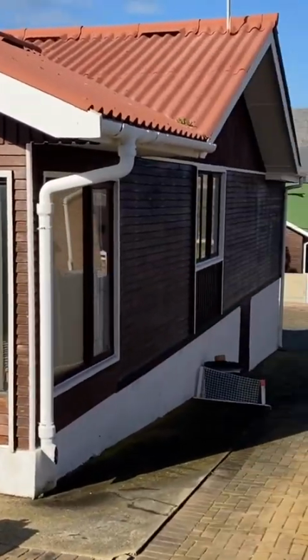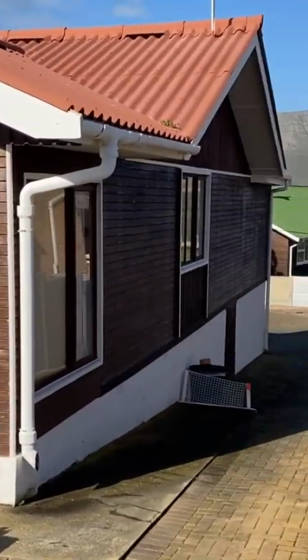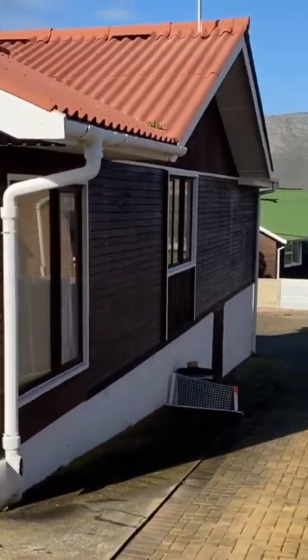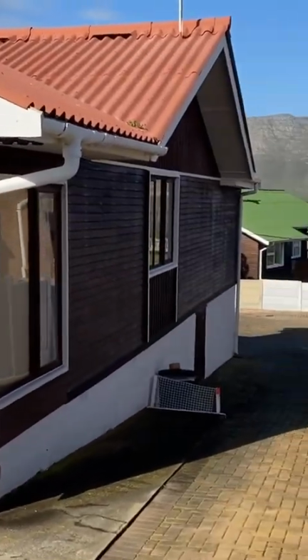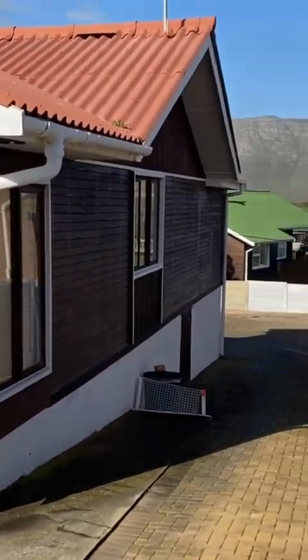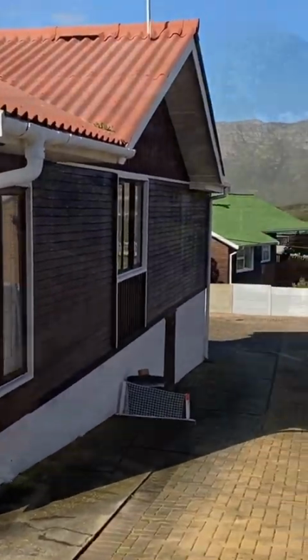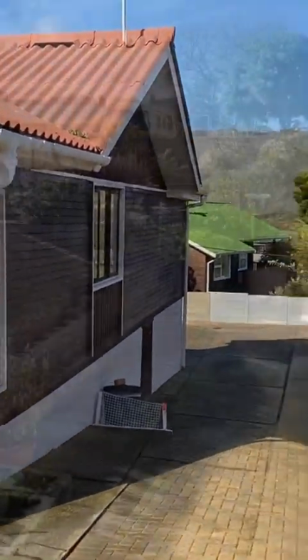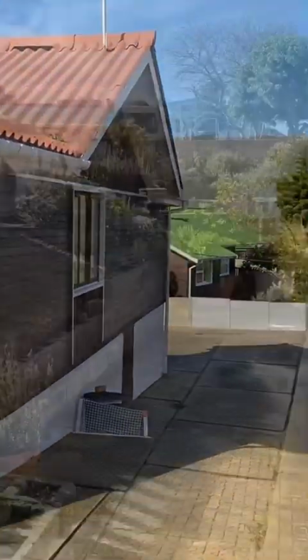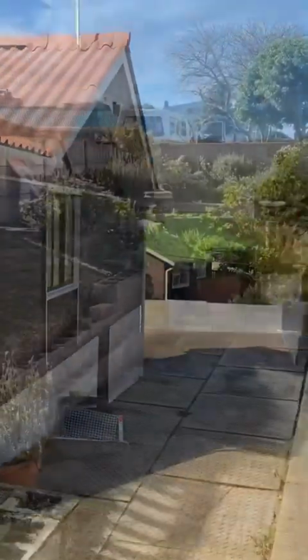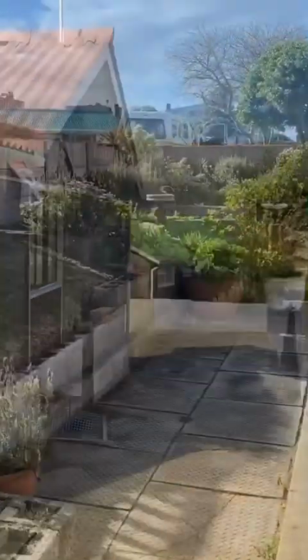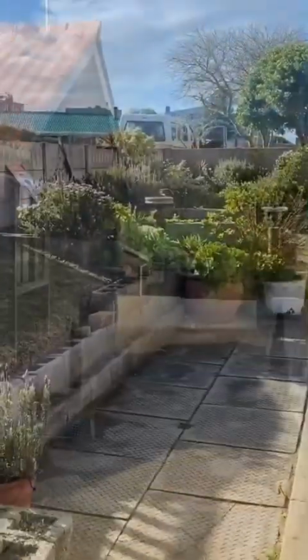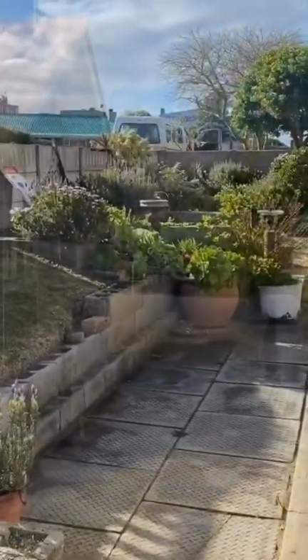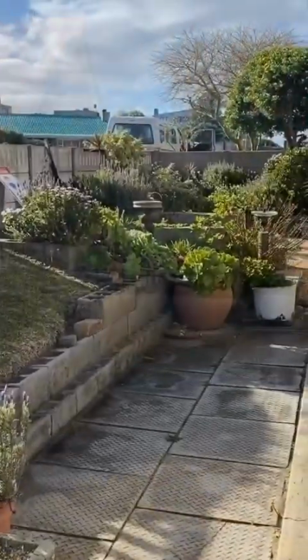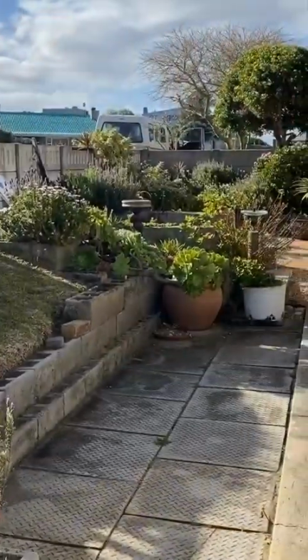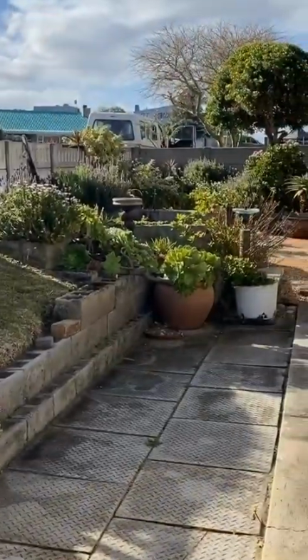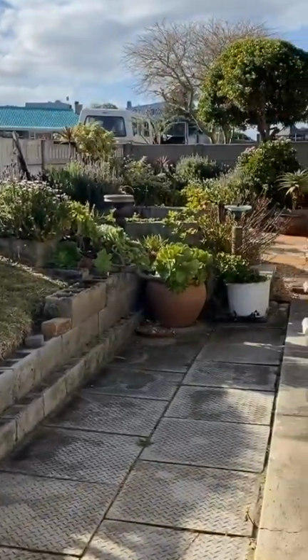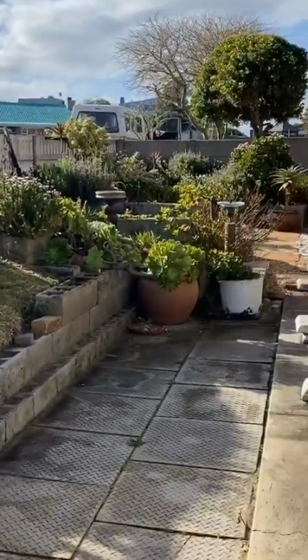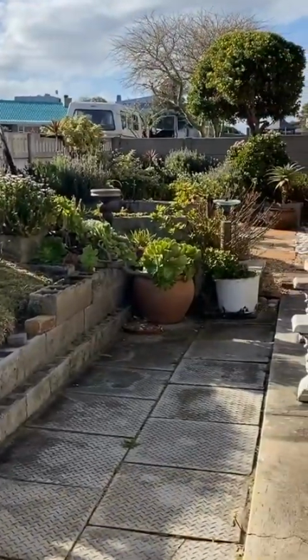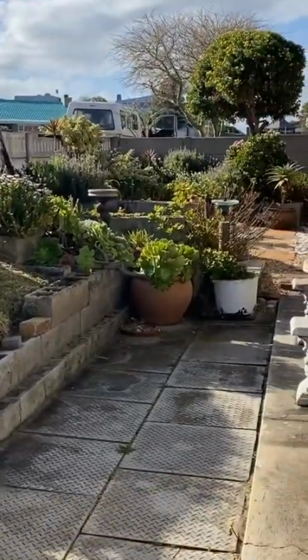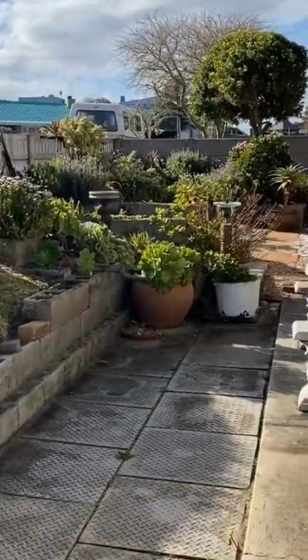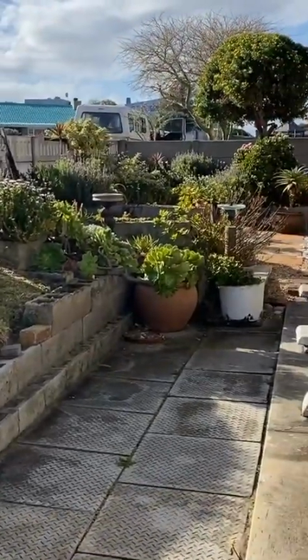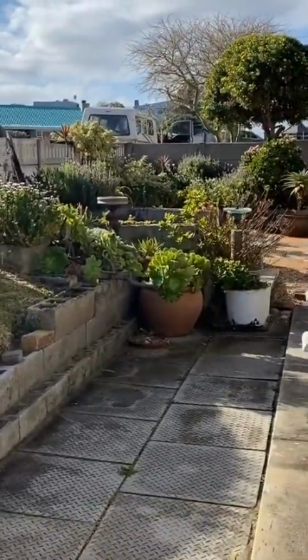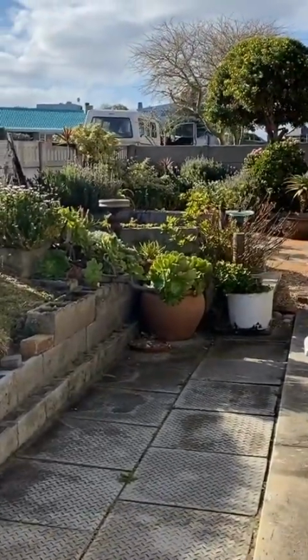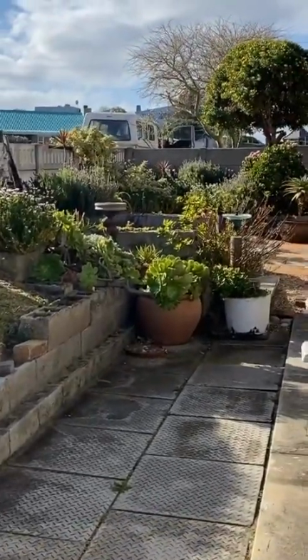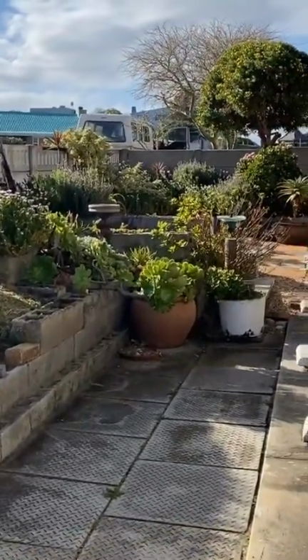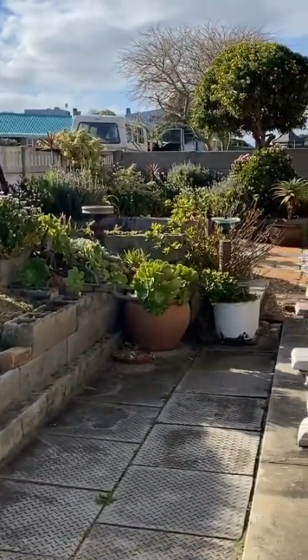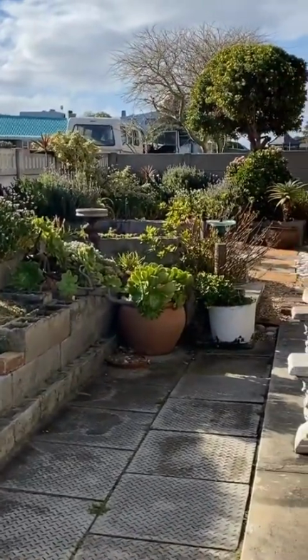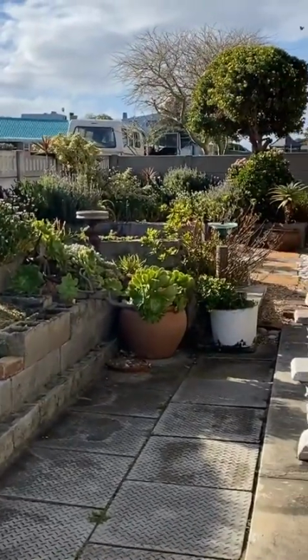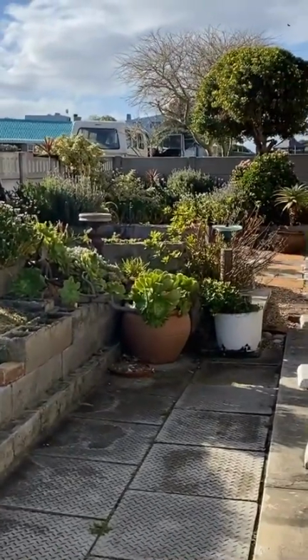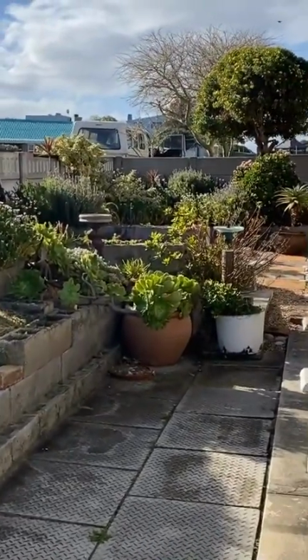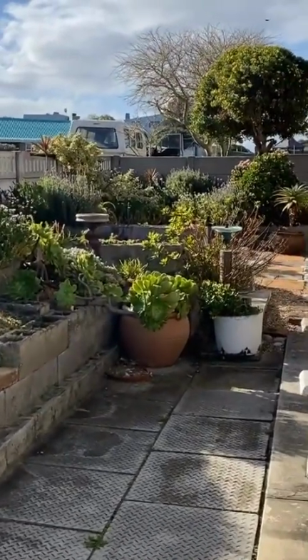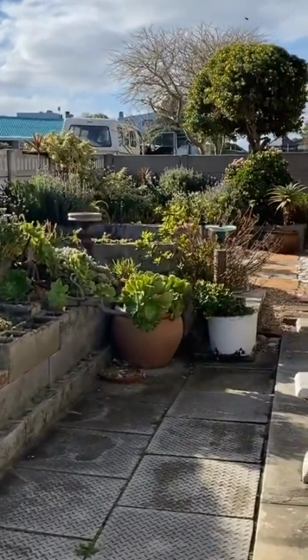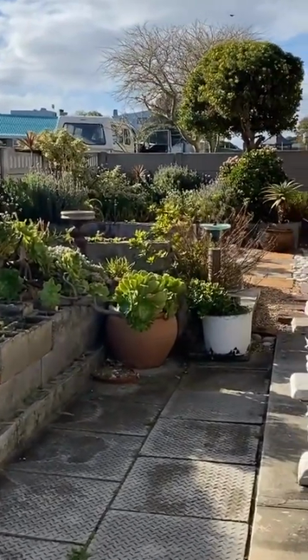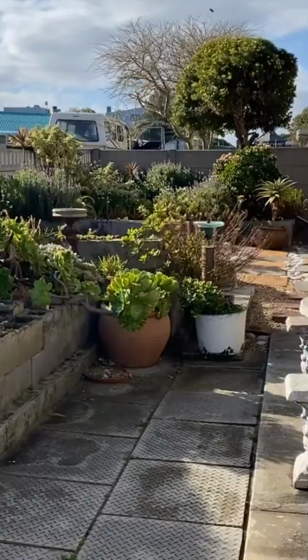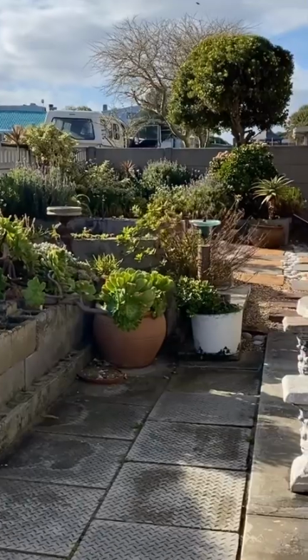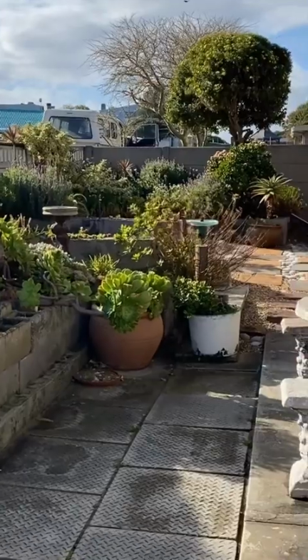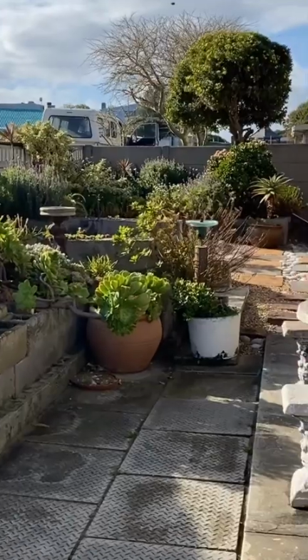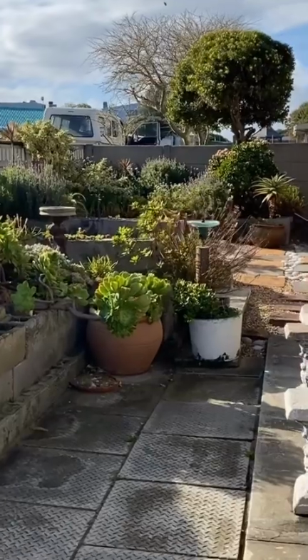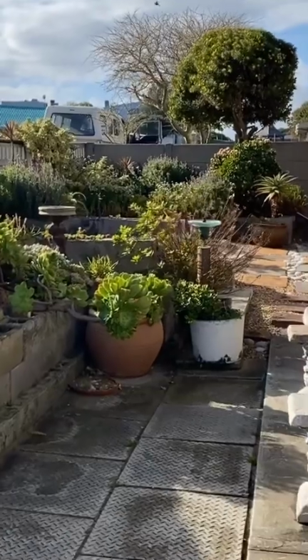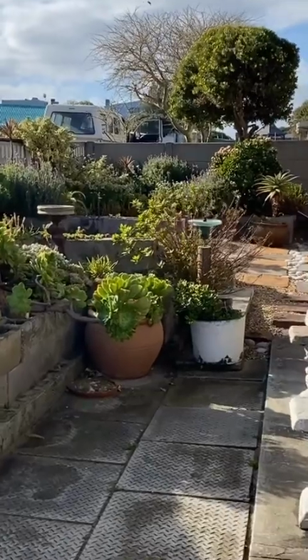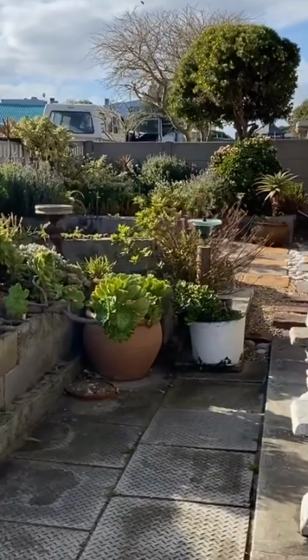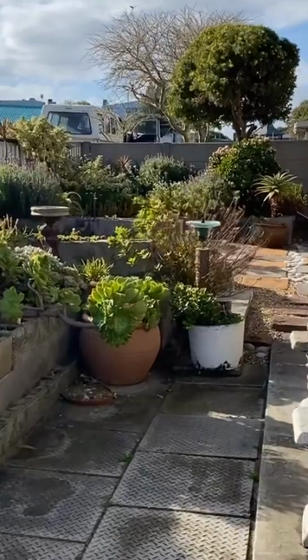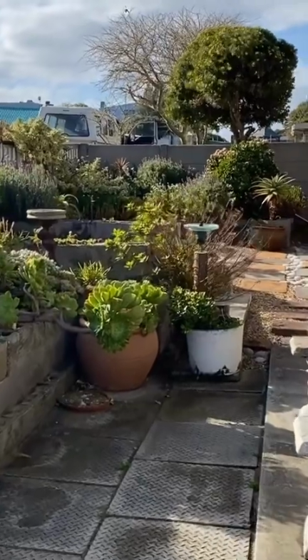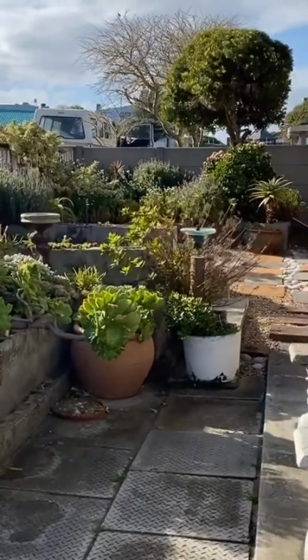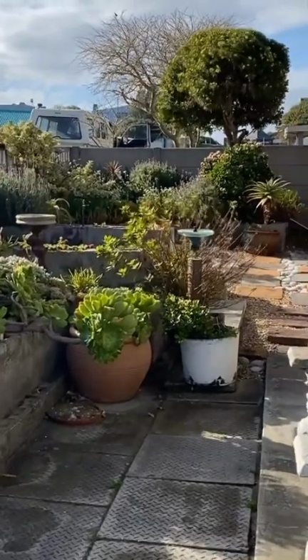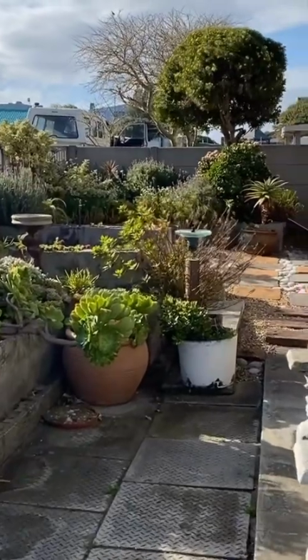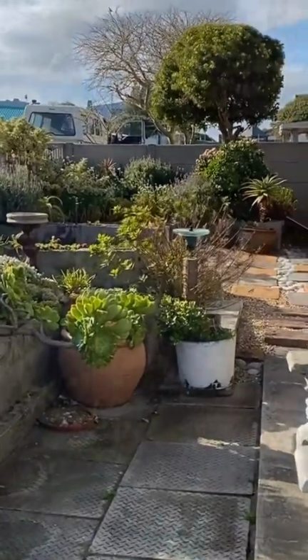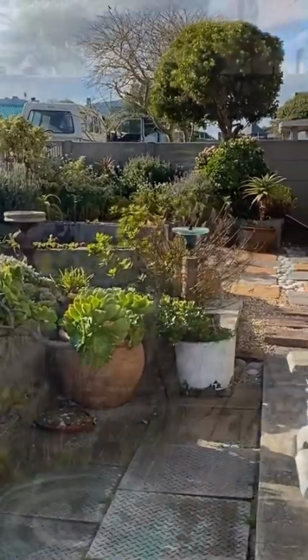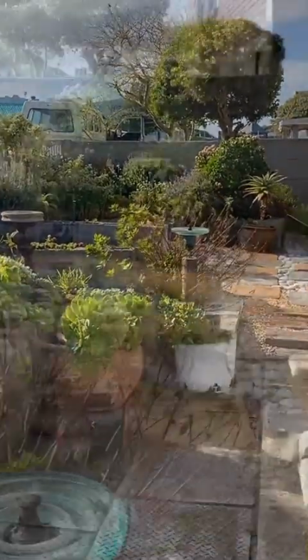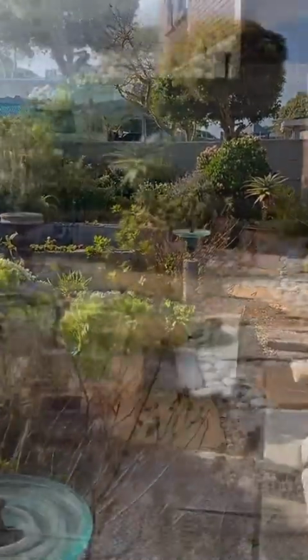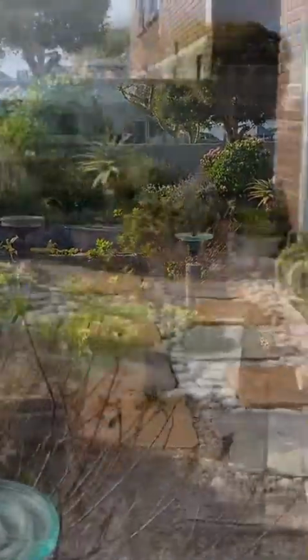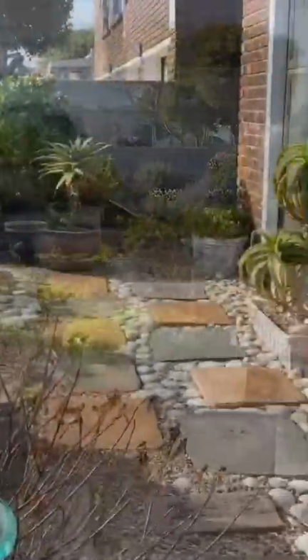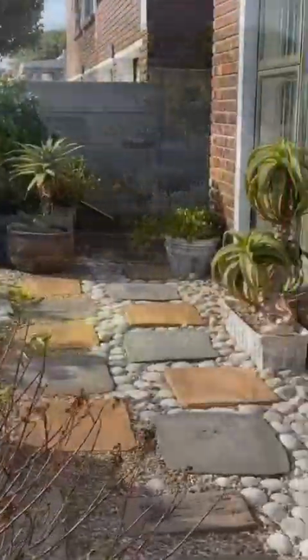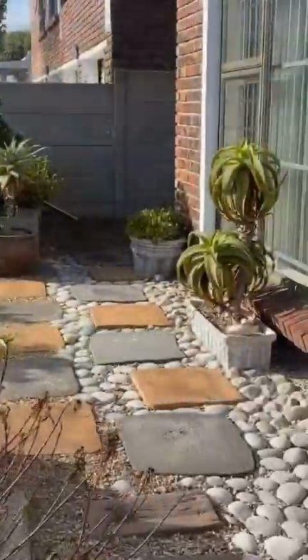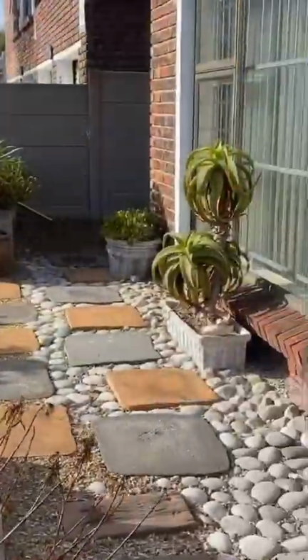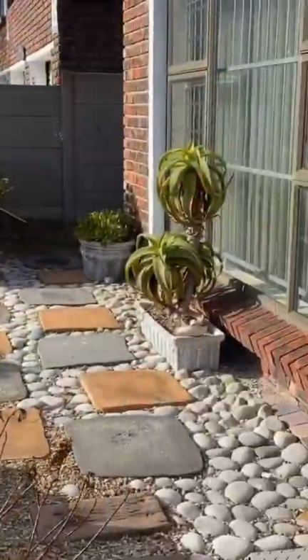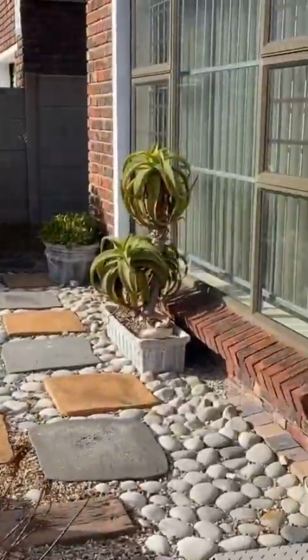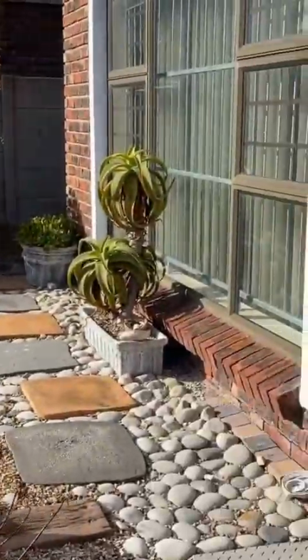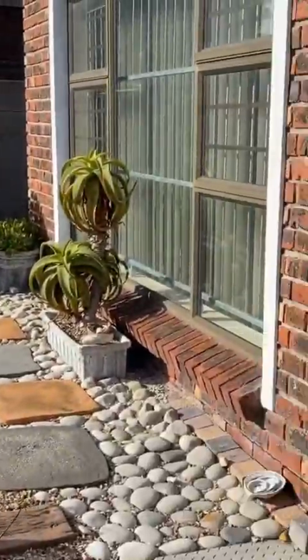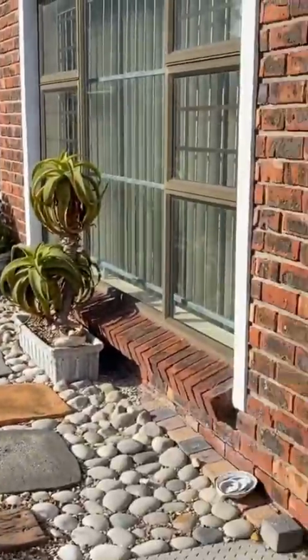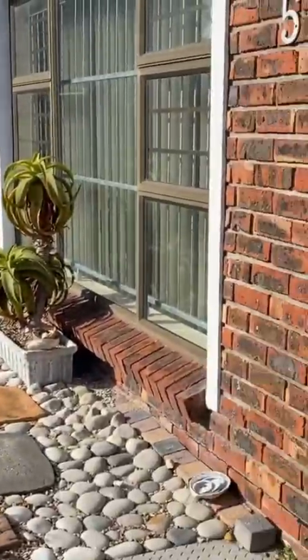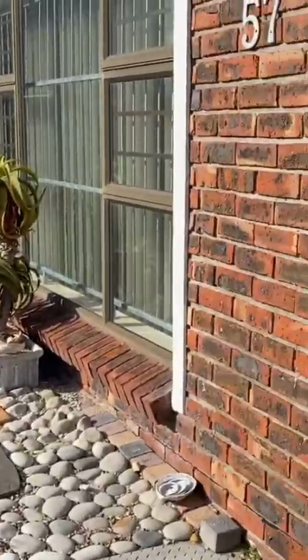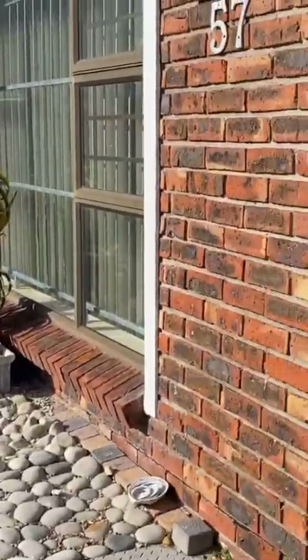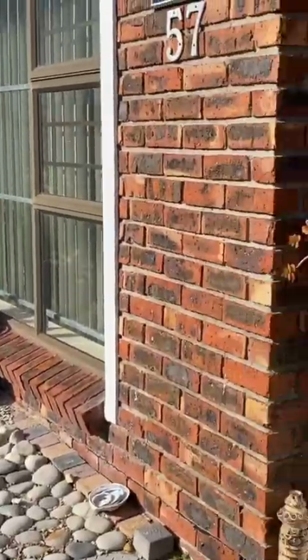There's a driveway and a beautiful little succulent garden, very neat and low maintenance, leading to the entrance of the house.